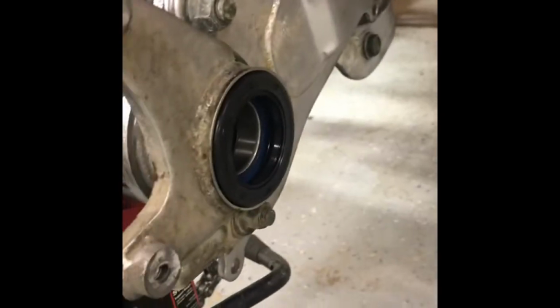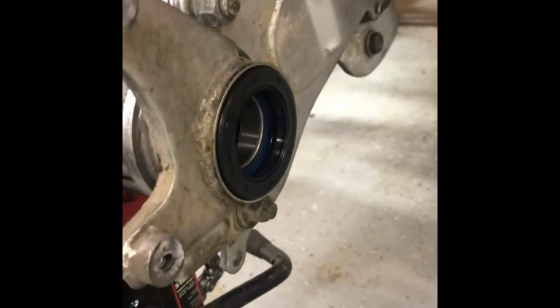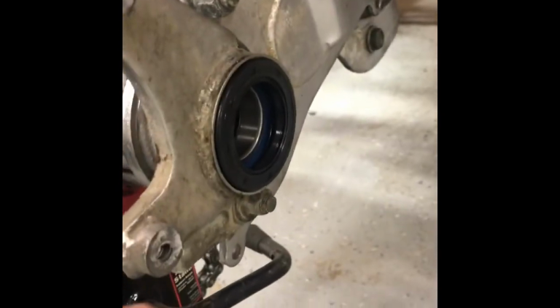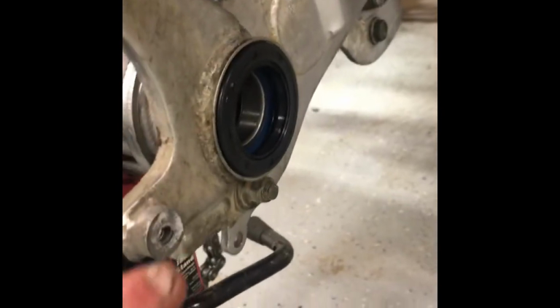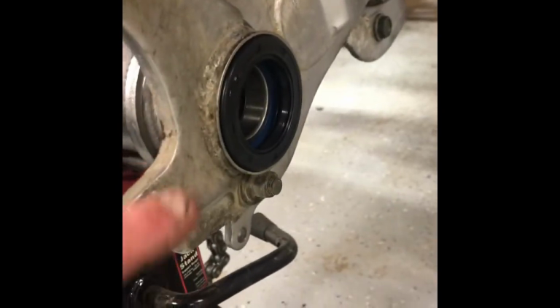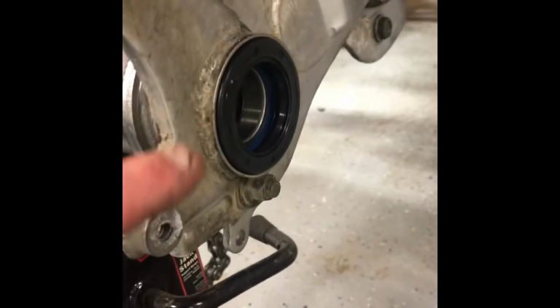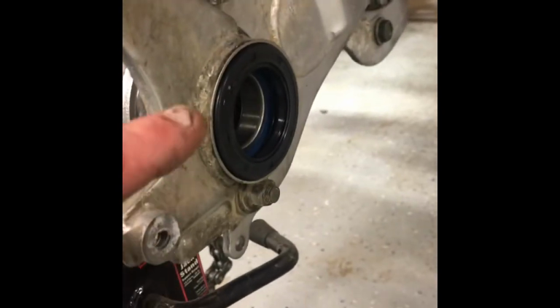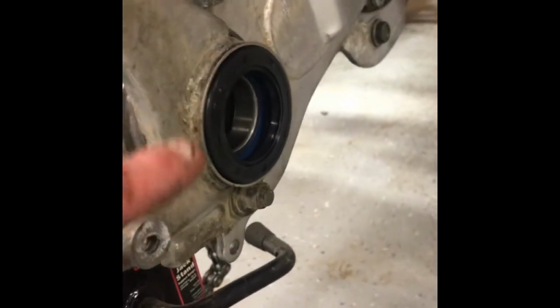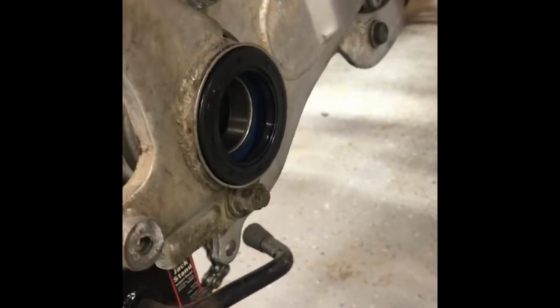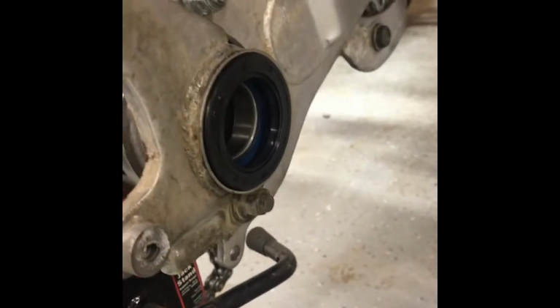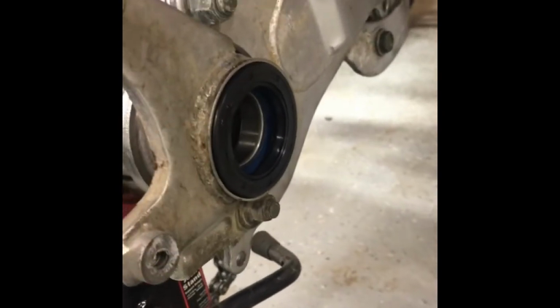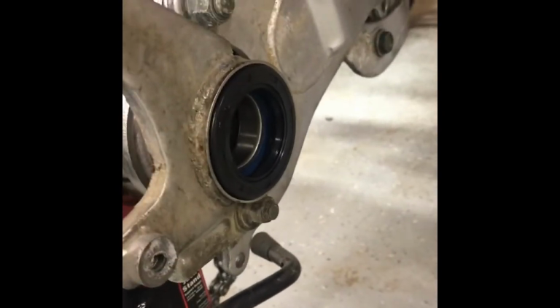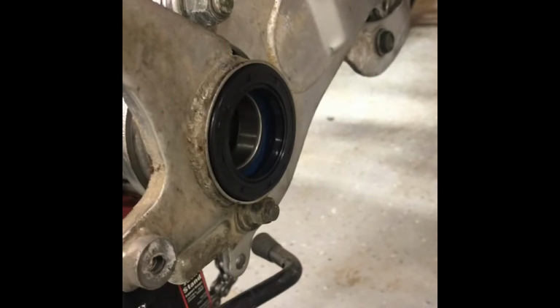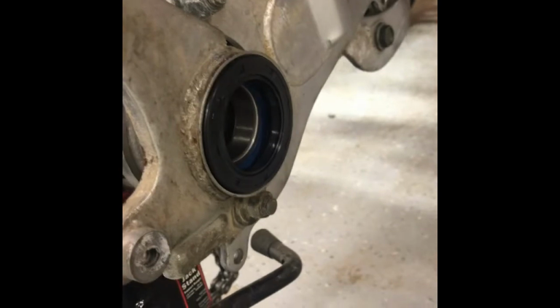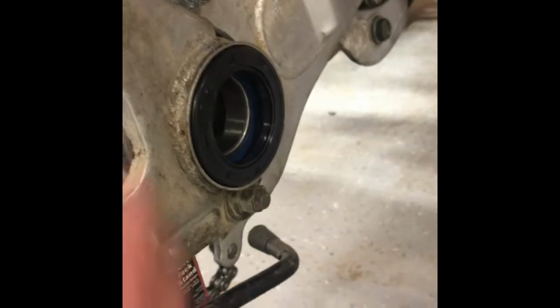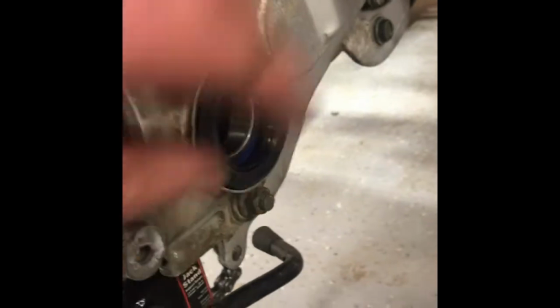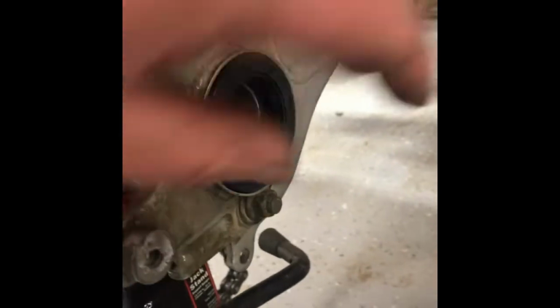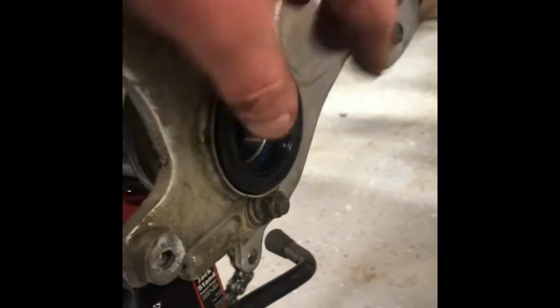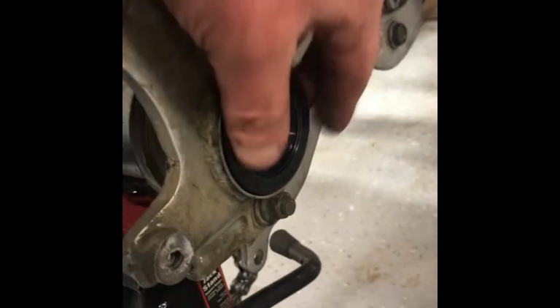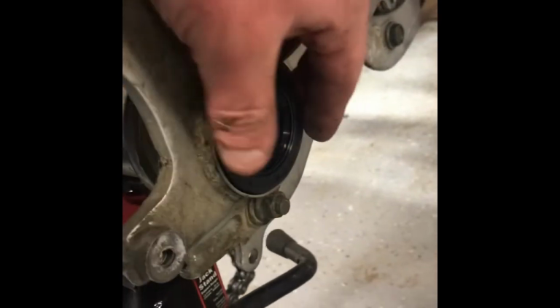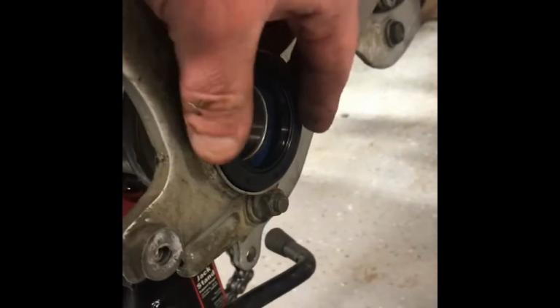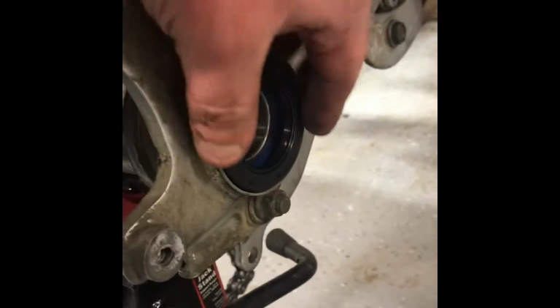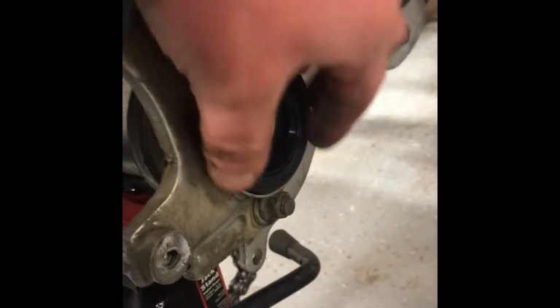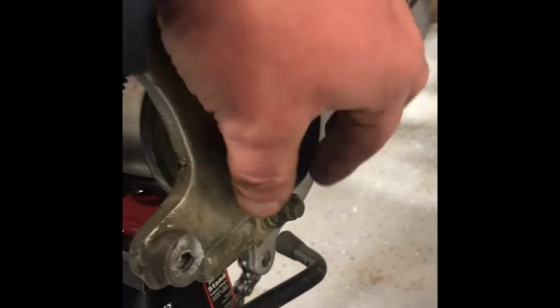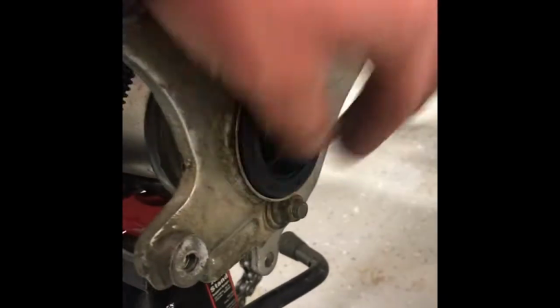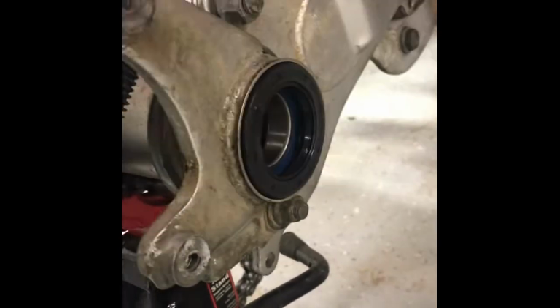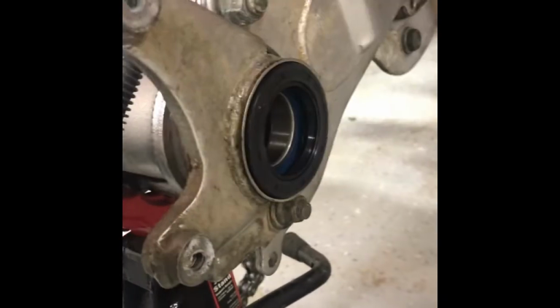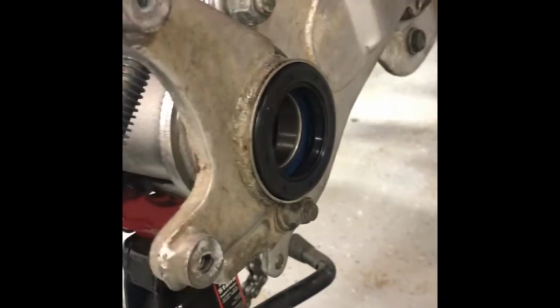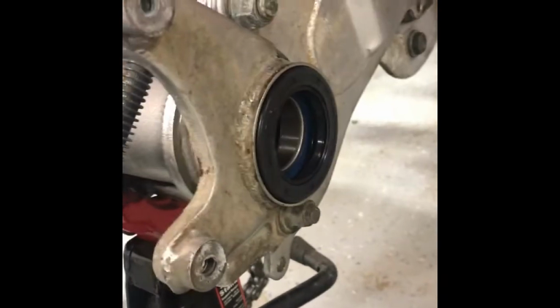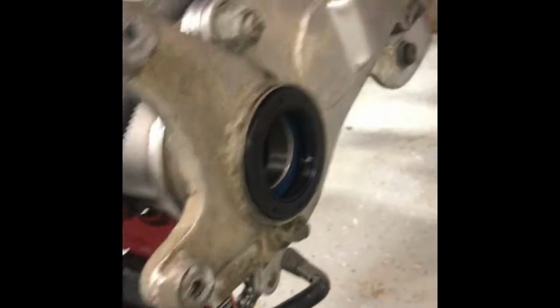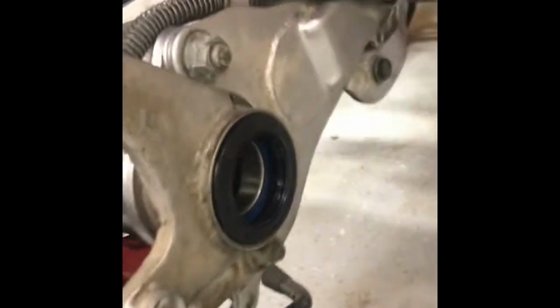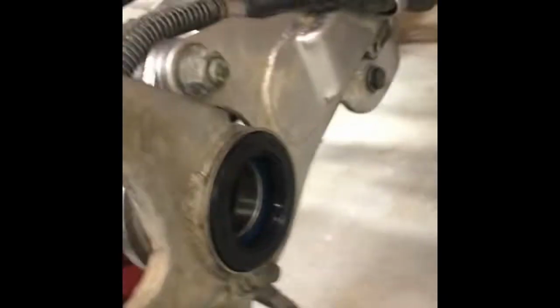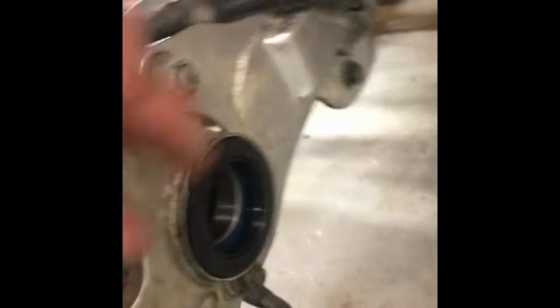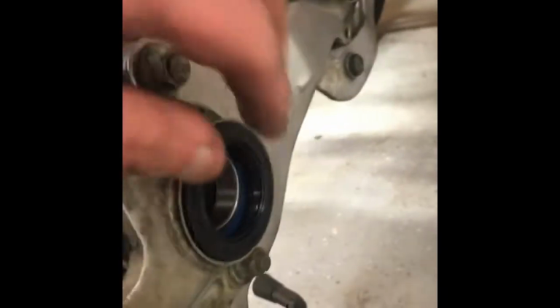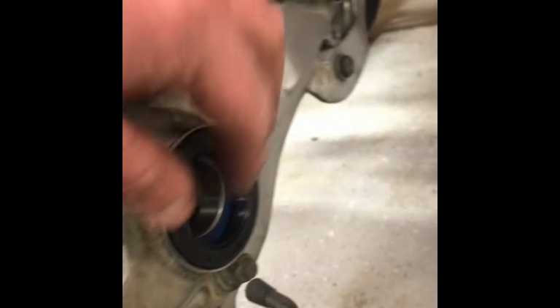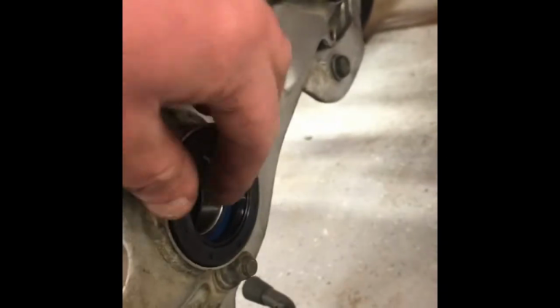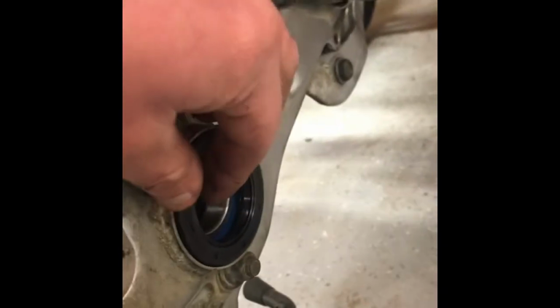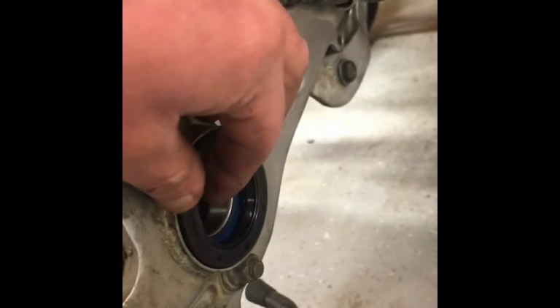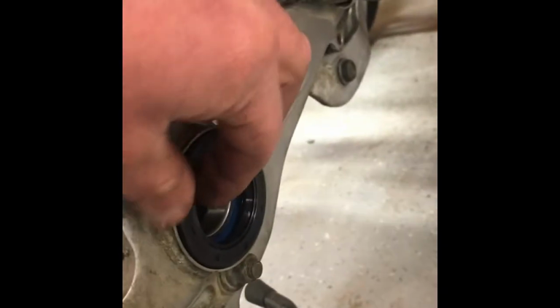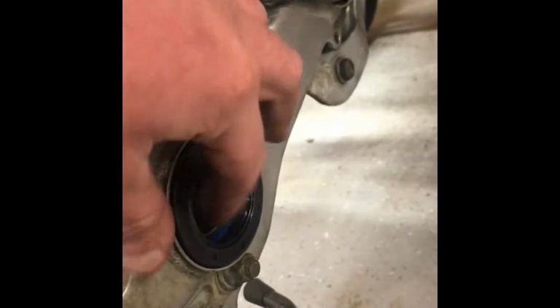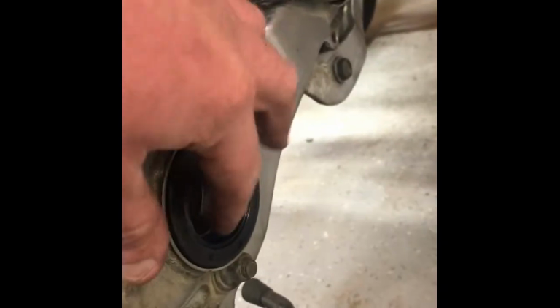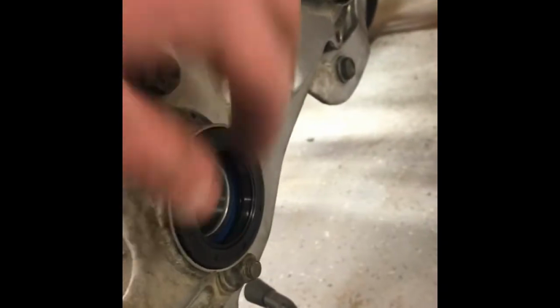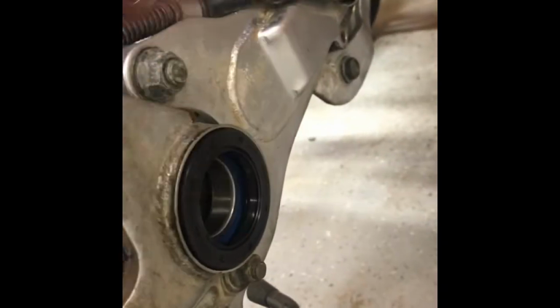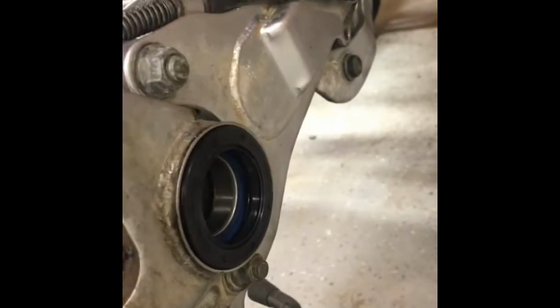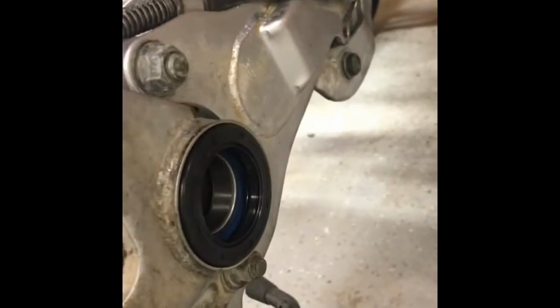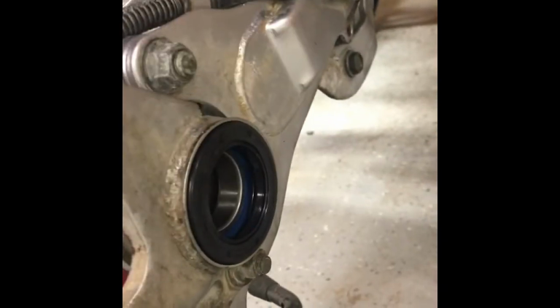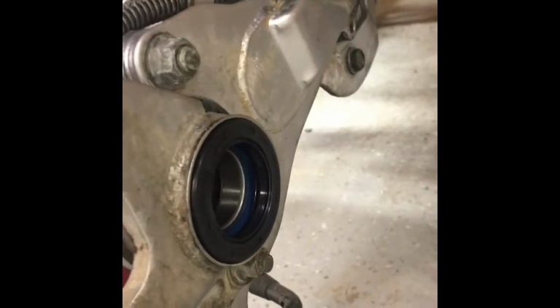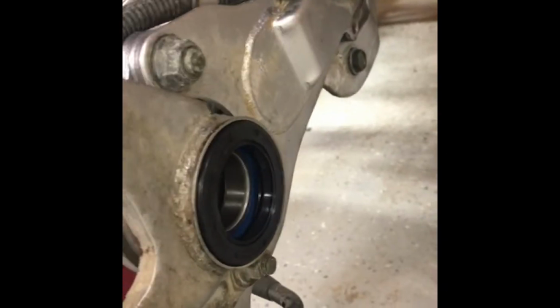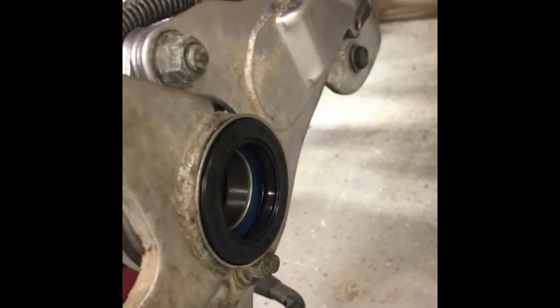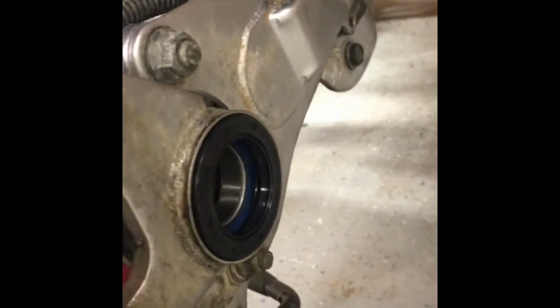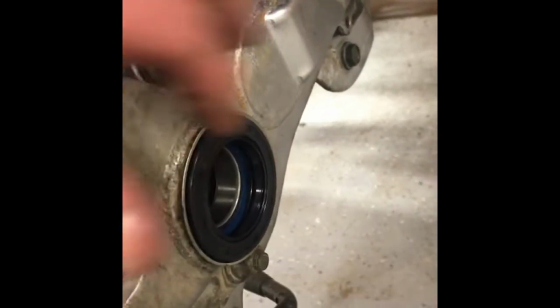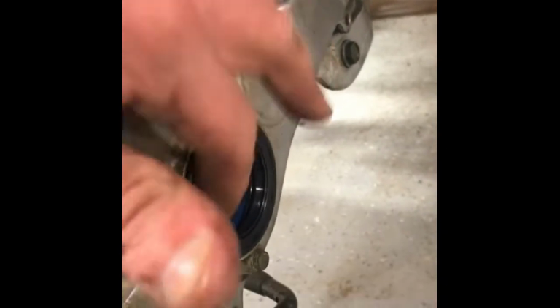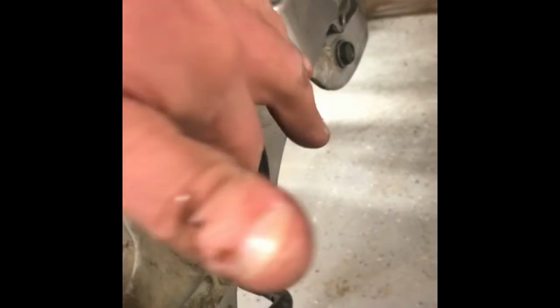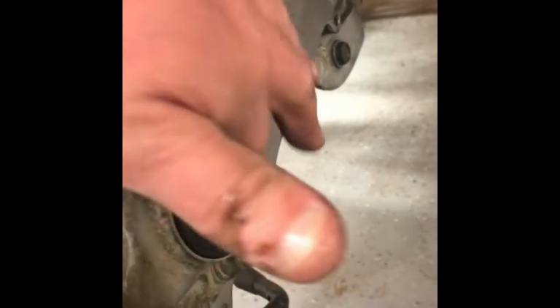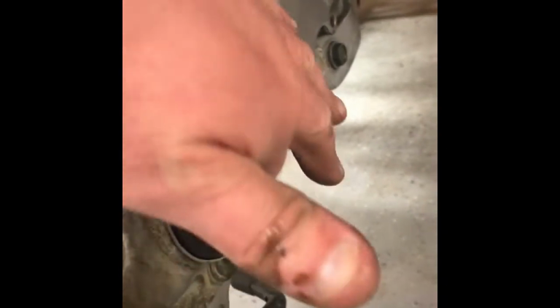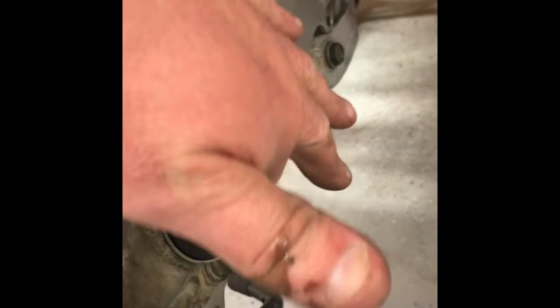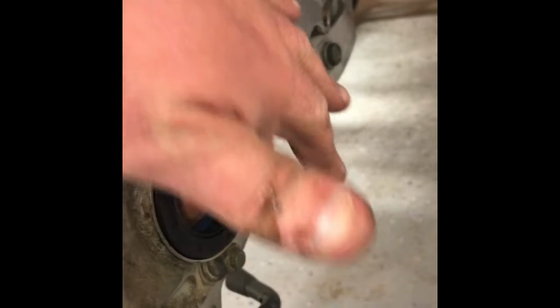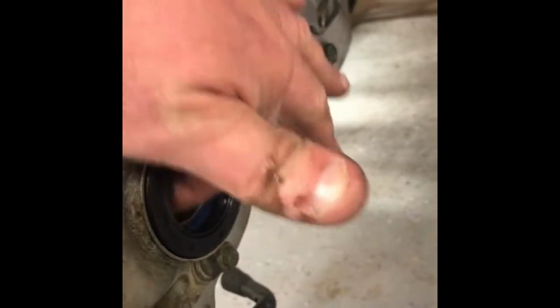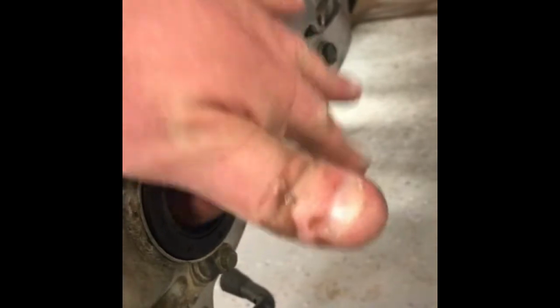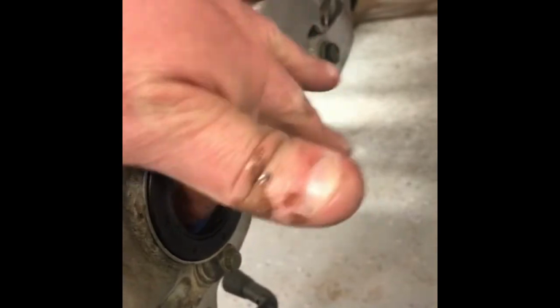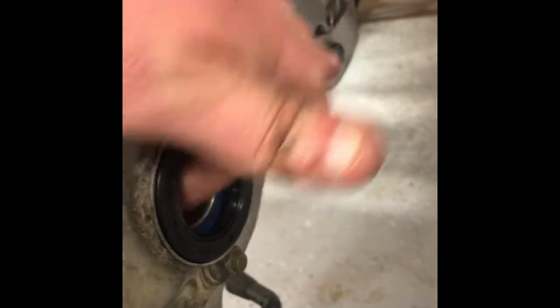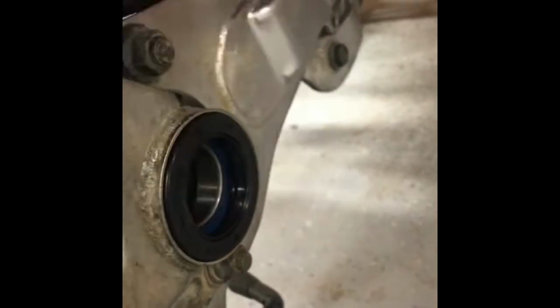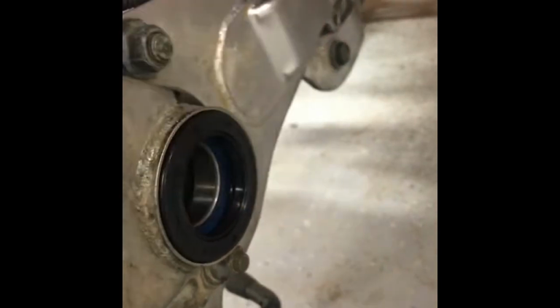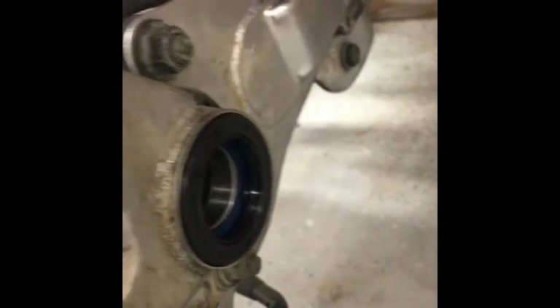You can see I got this side done — the seal isn't in all the way, it's just sitting there at the moment — but the bearing is in all the way and rotates freely.